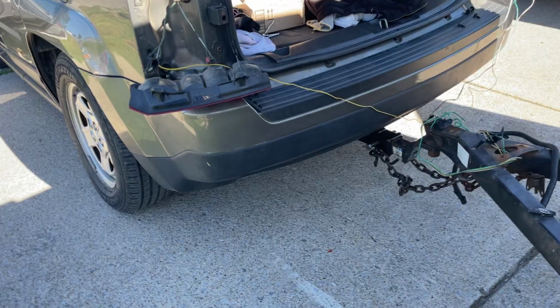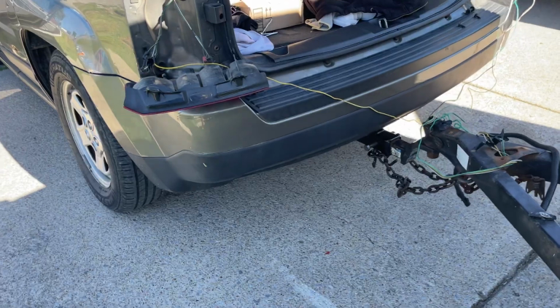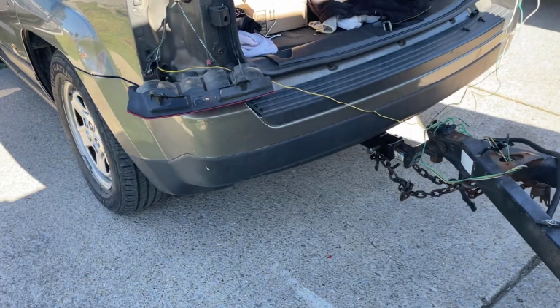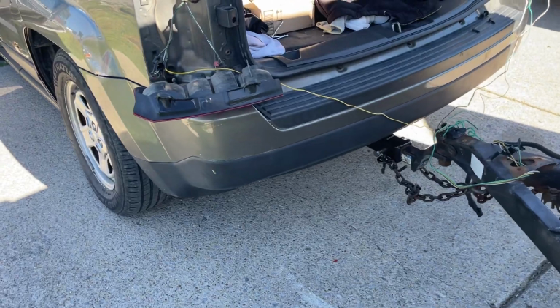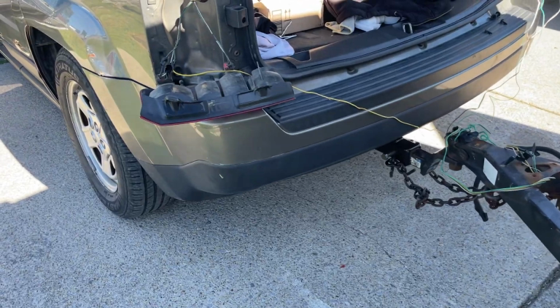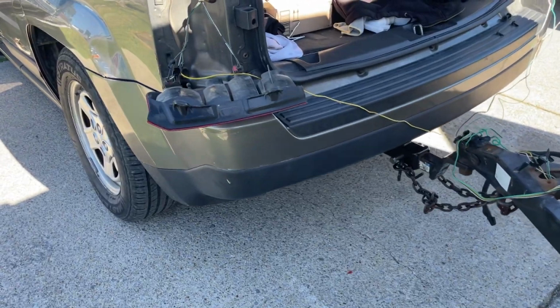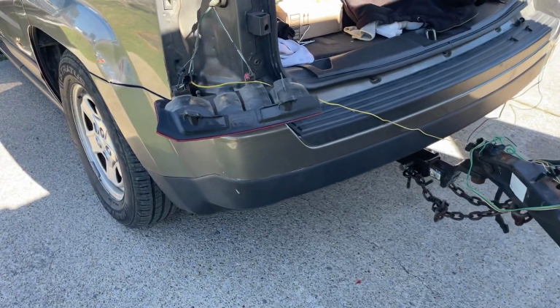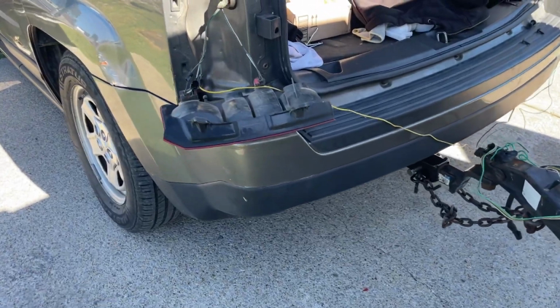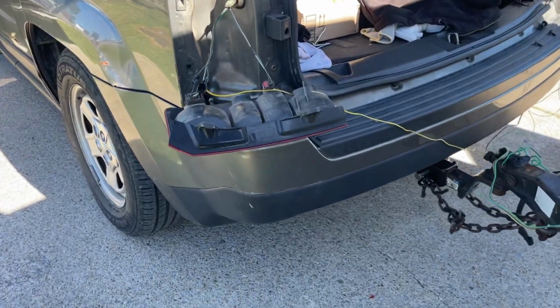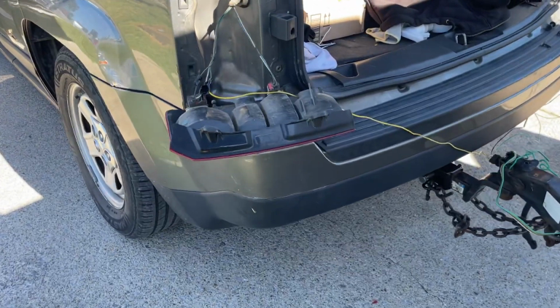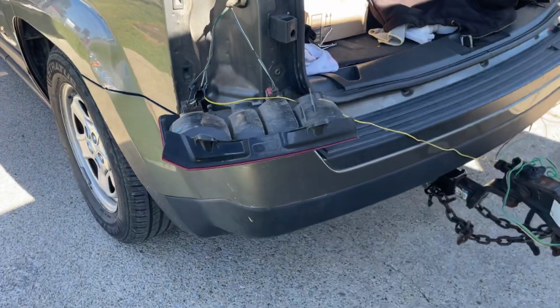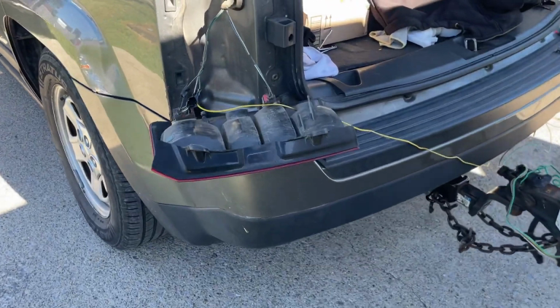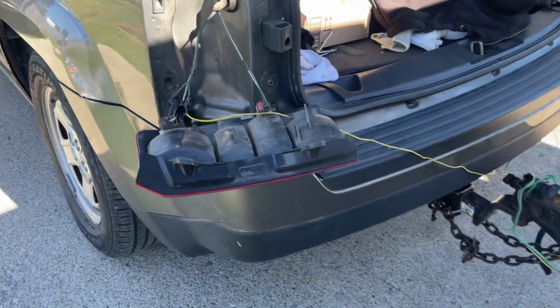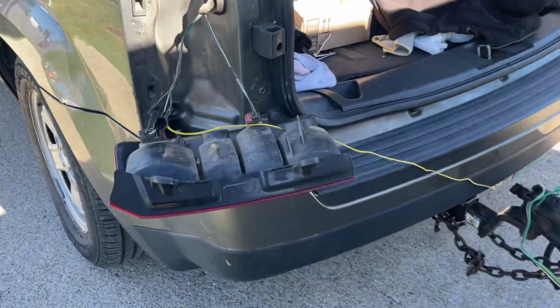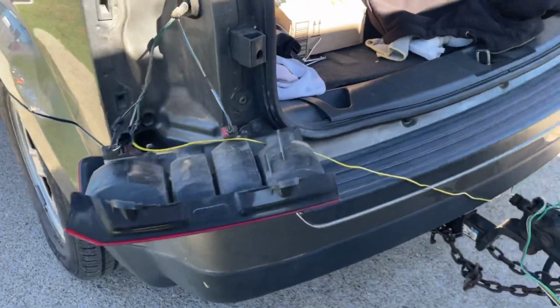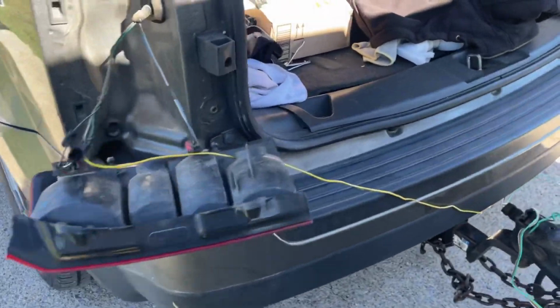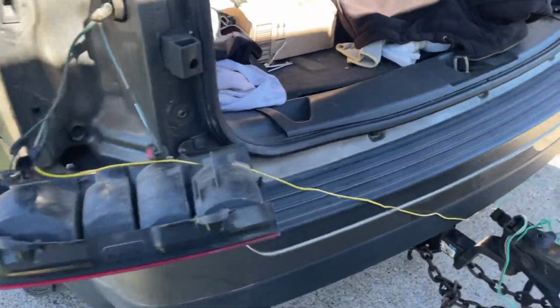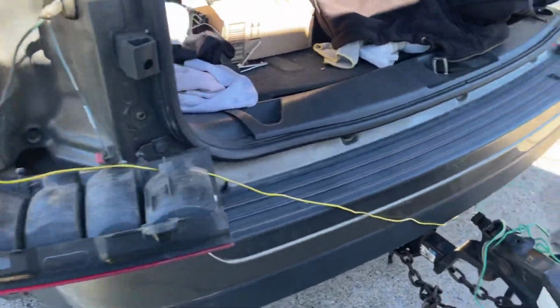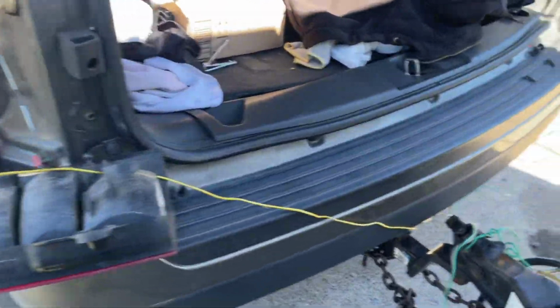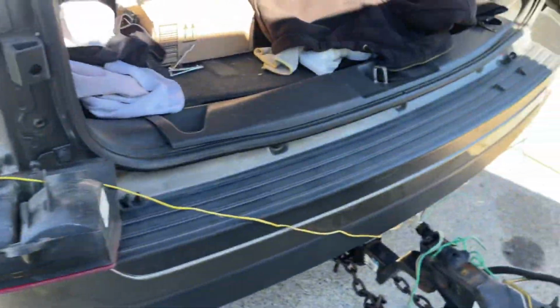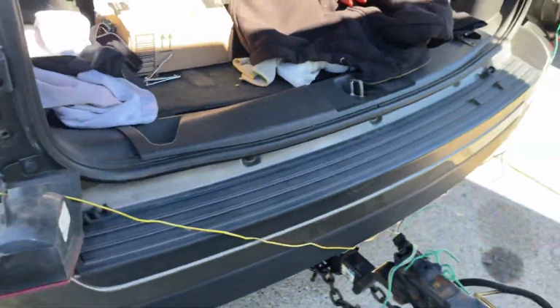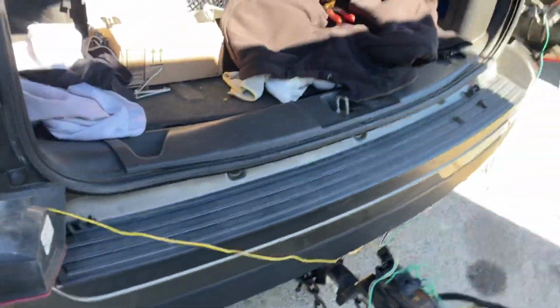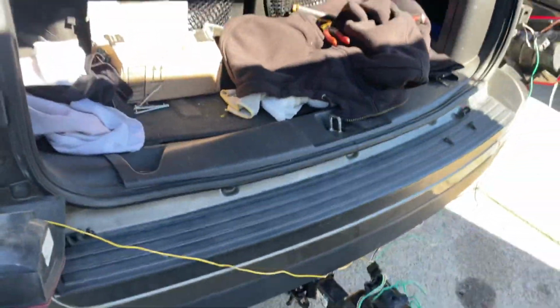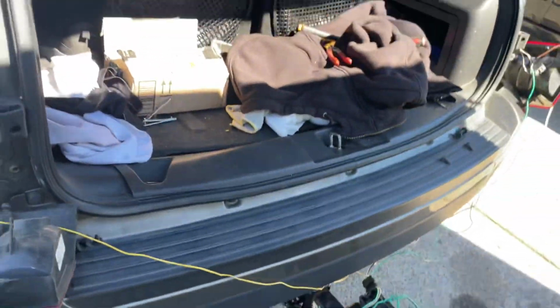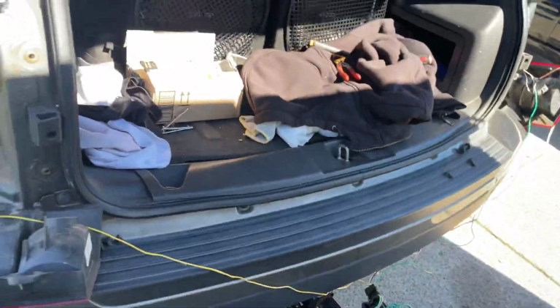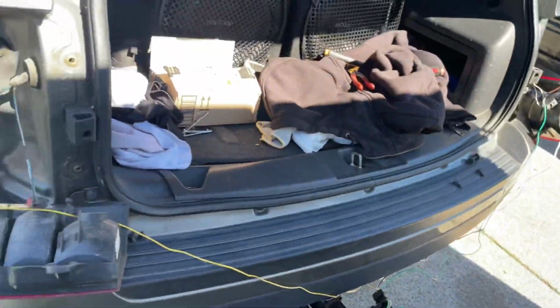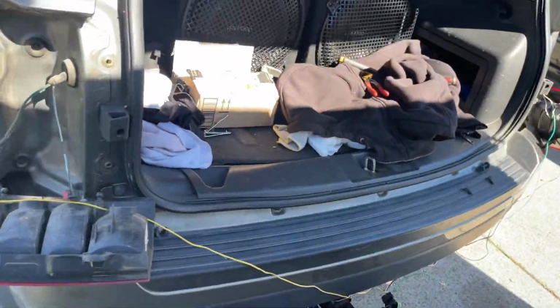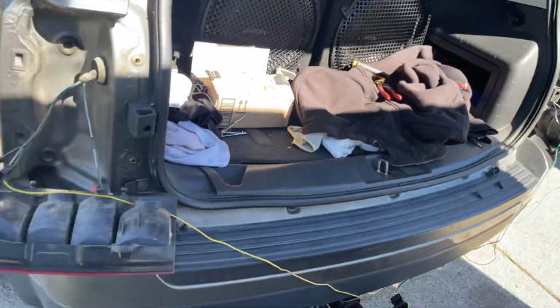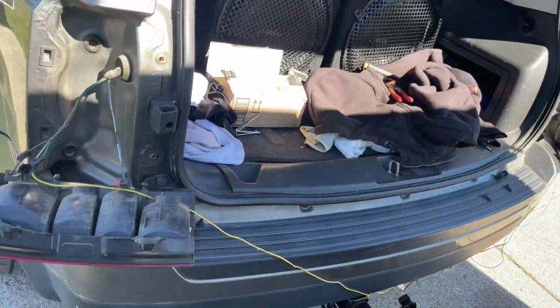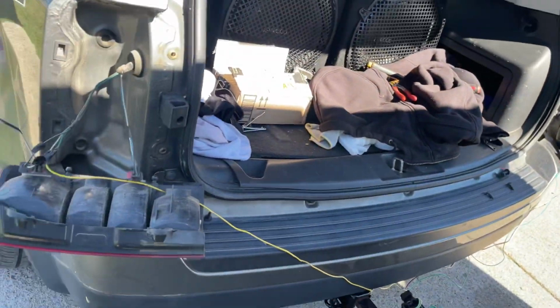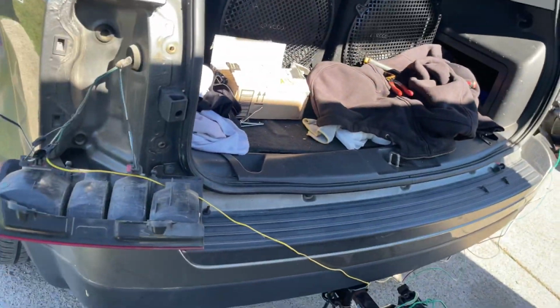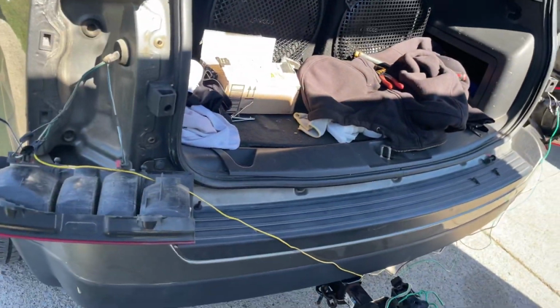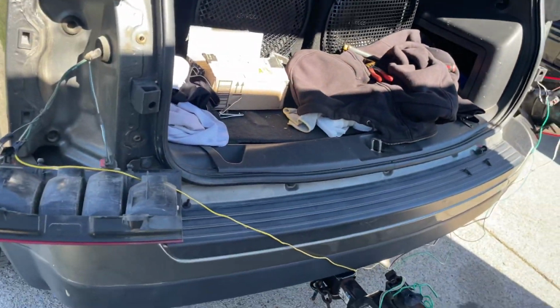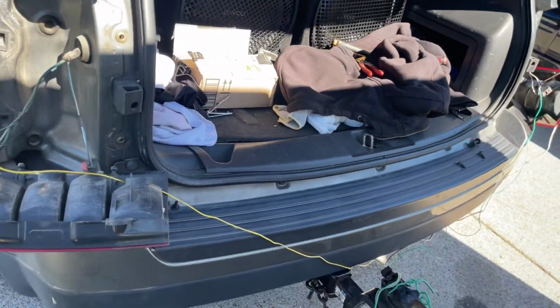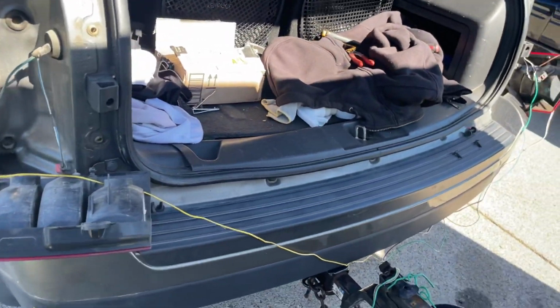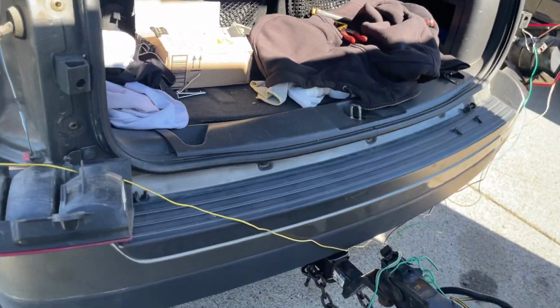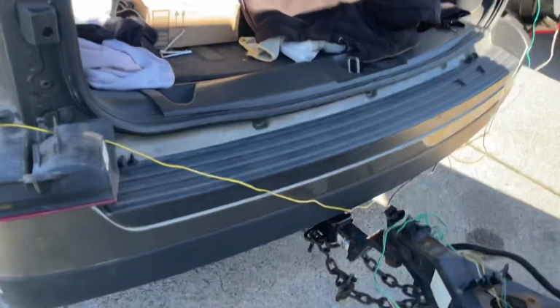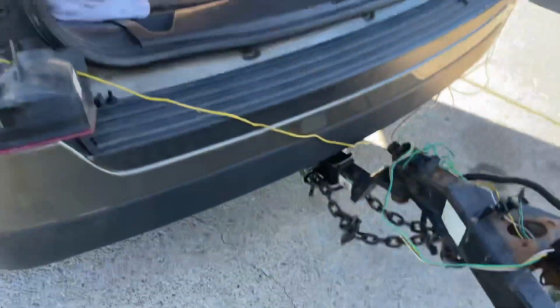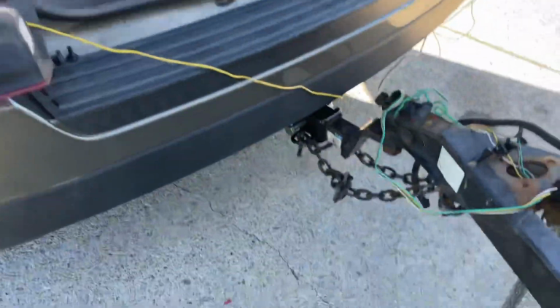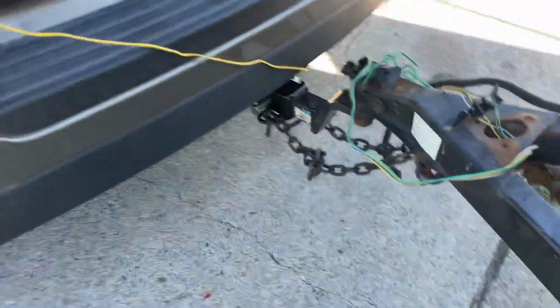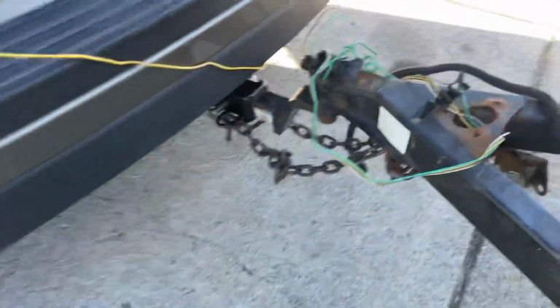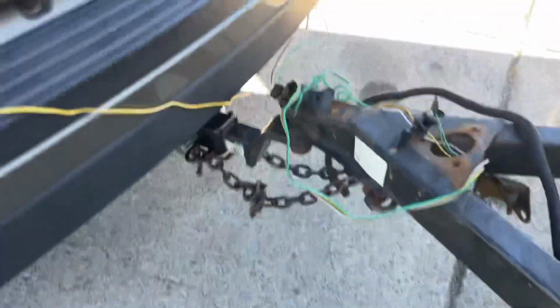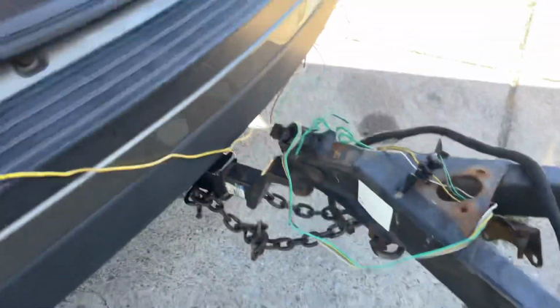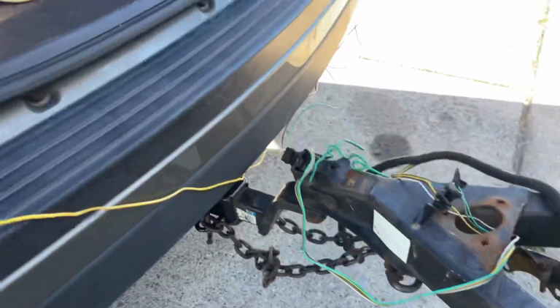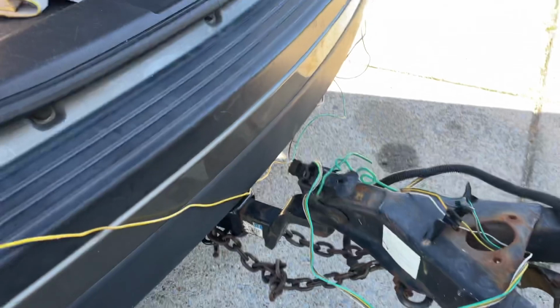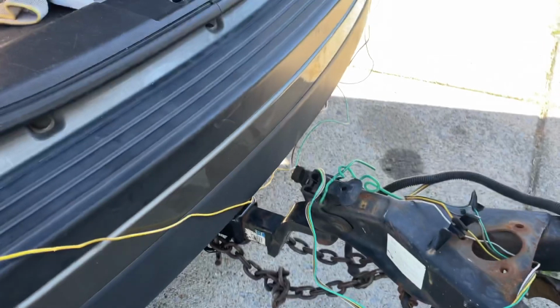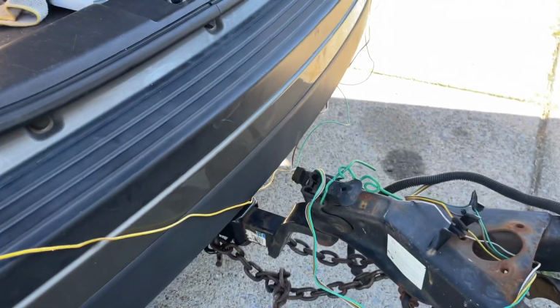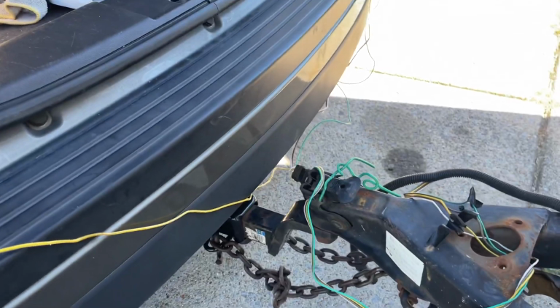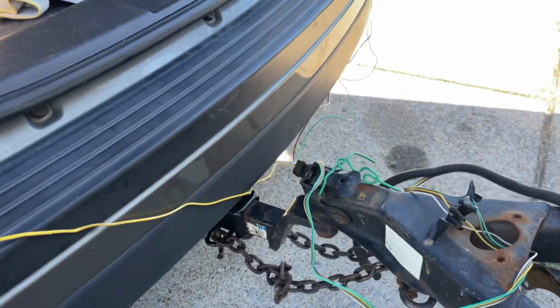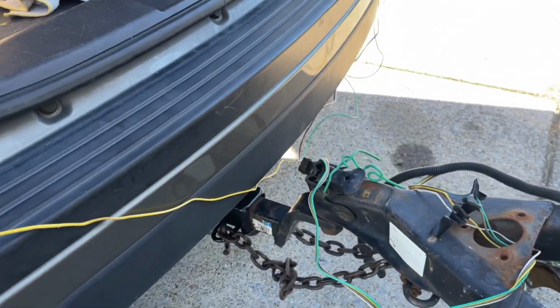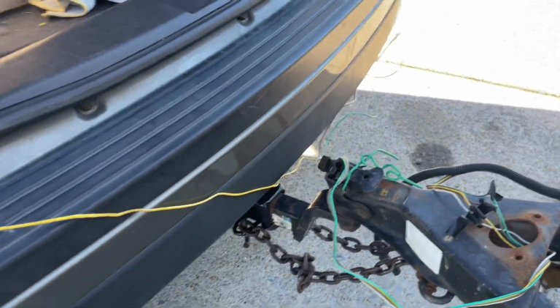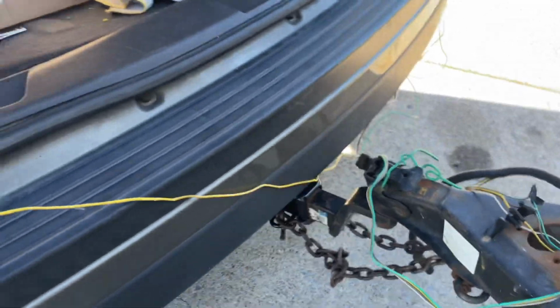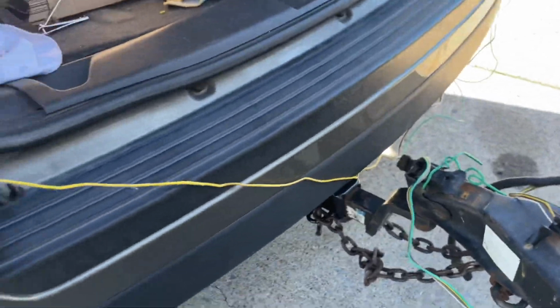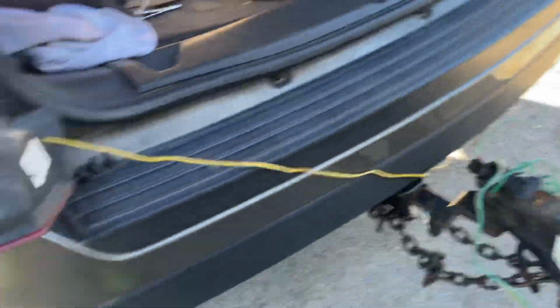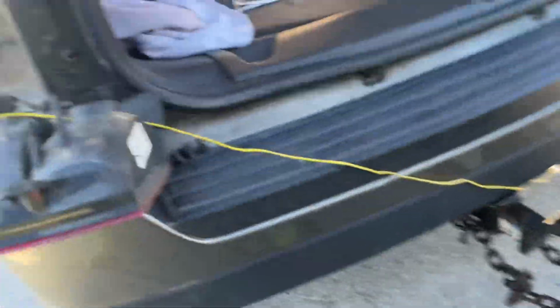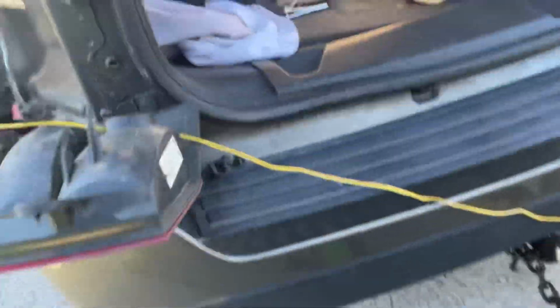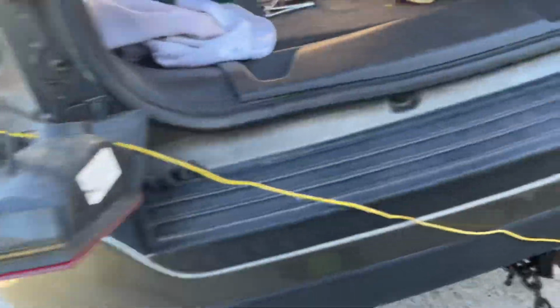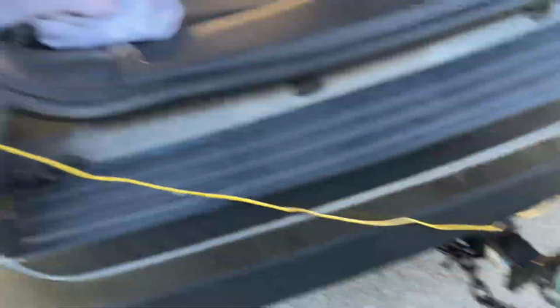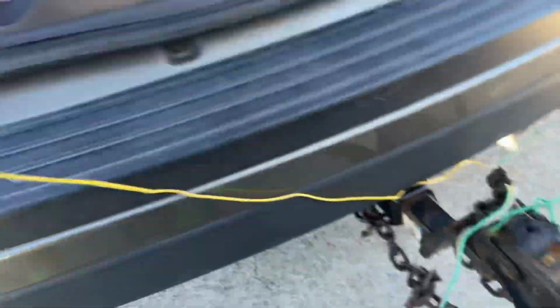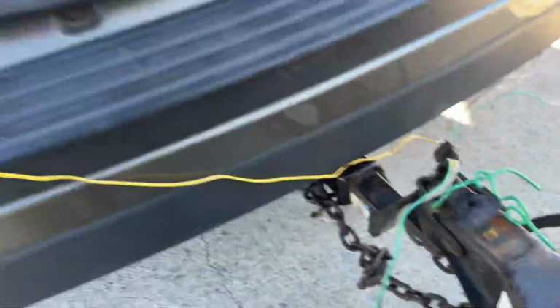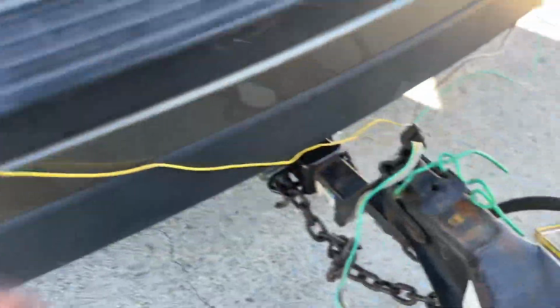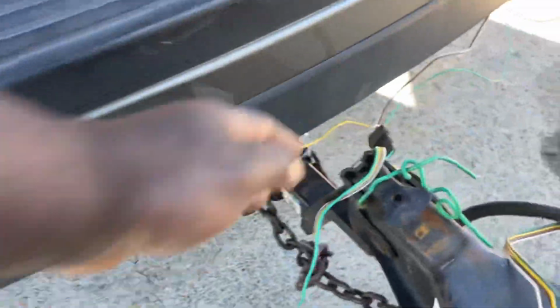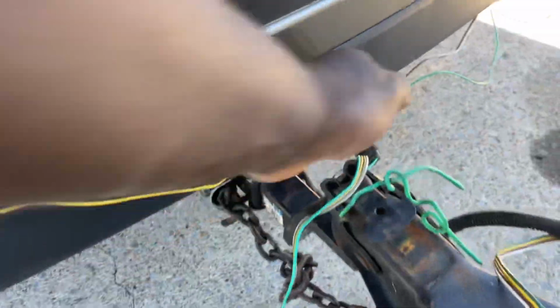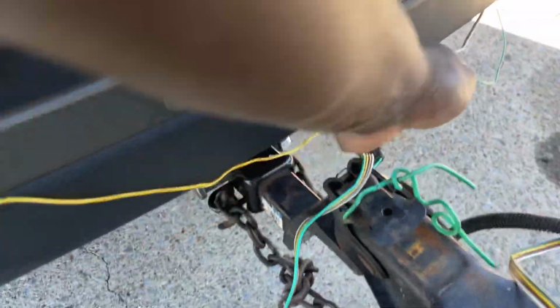Hi. 2012 Patriot. Showing a little wiring.